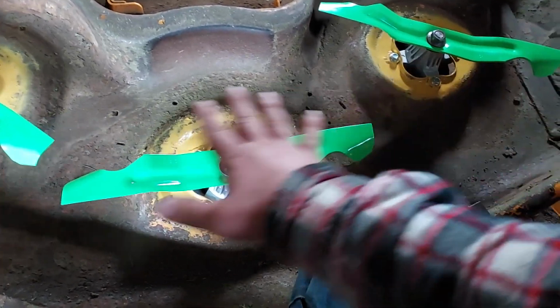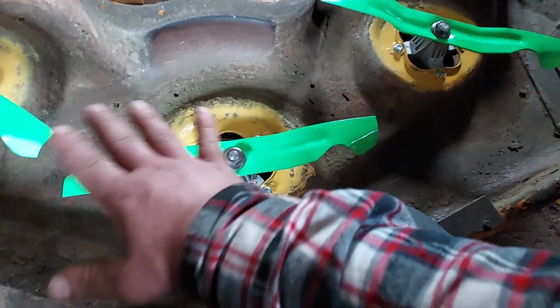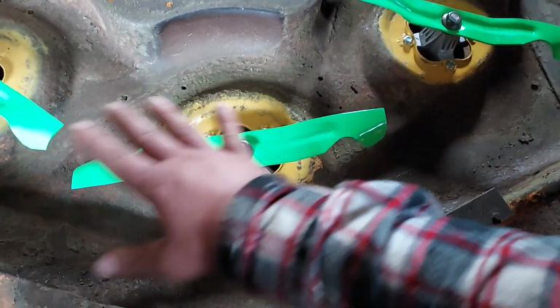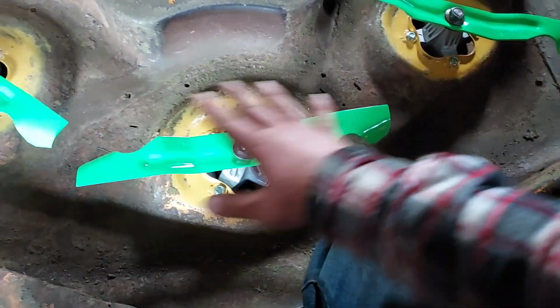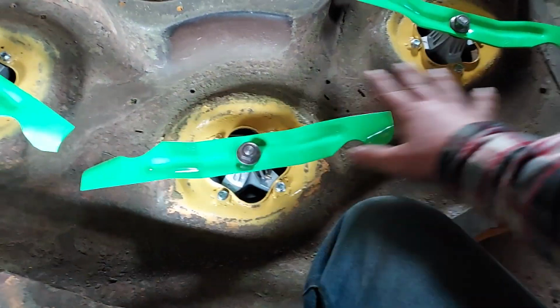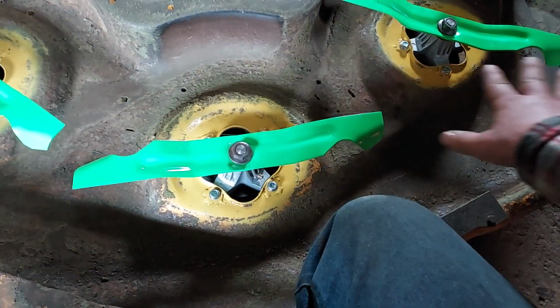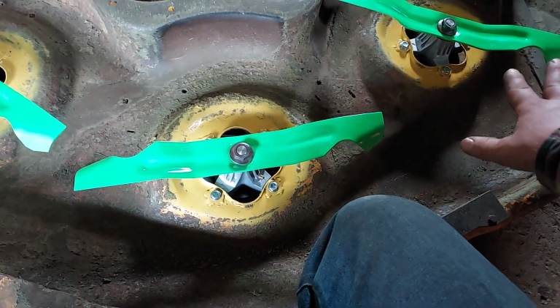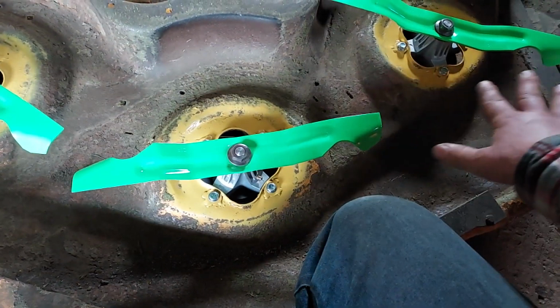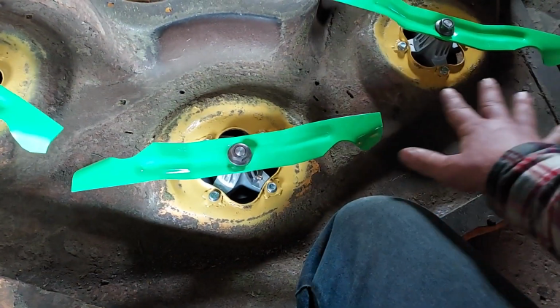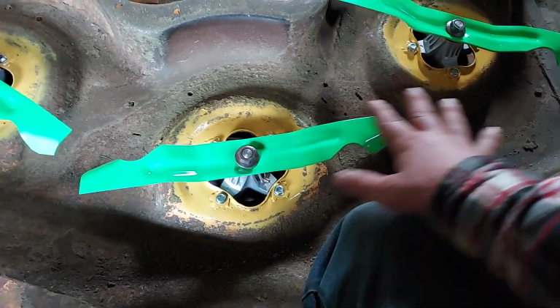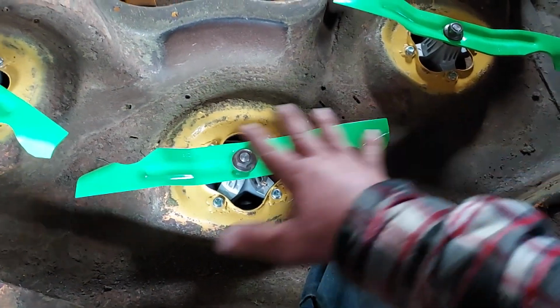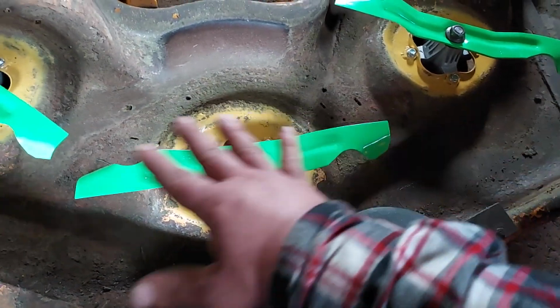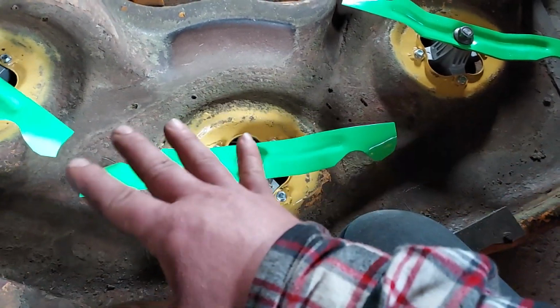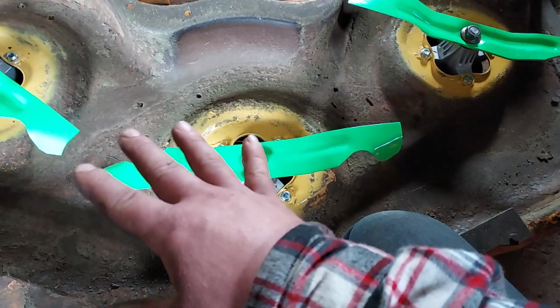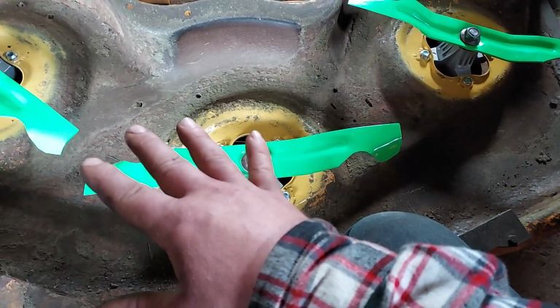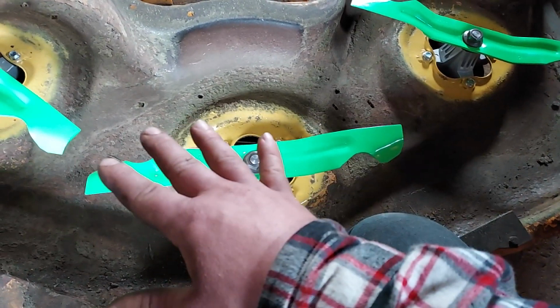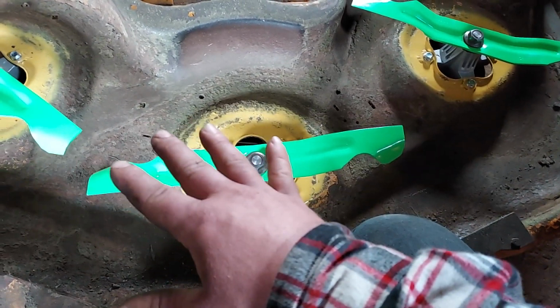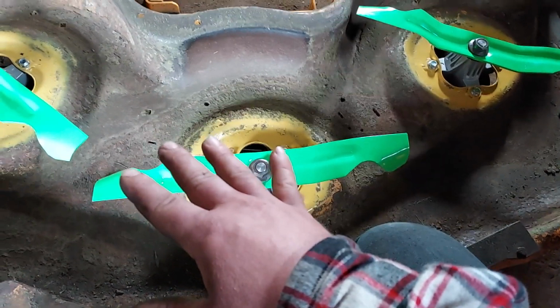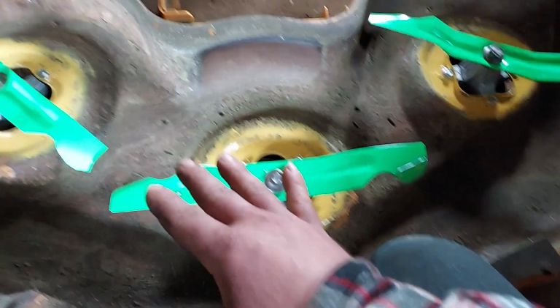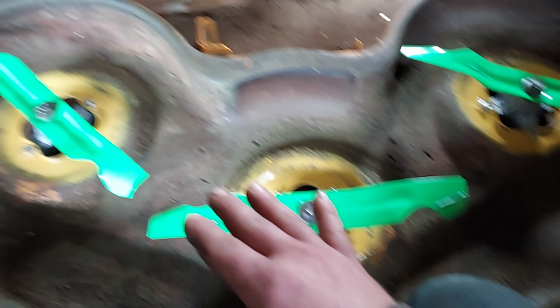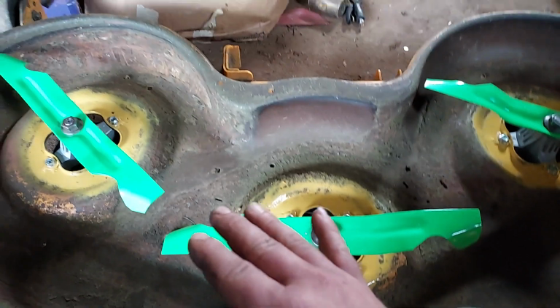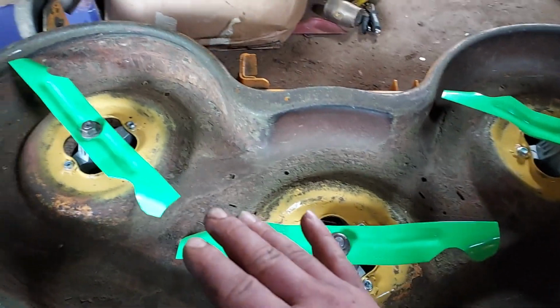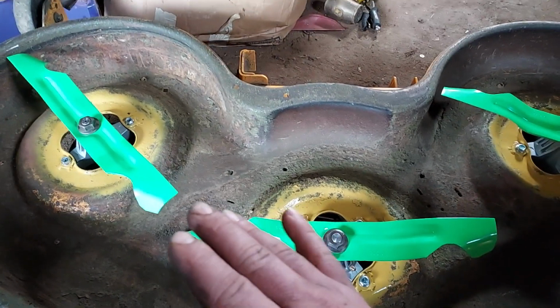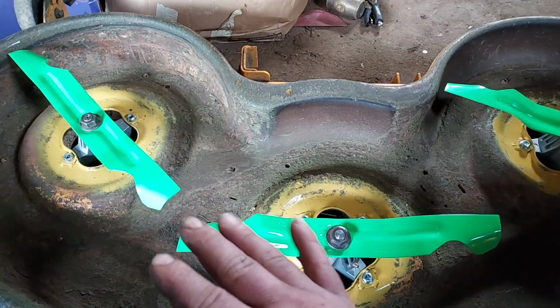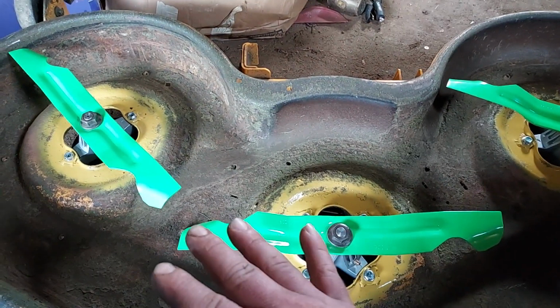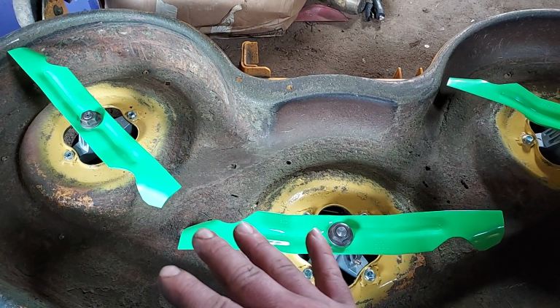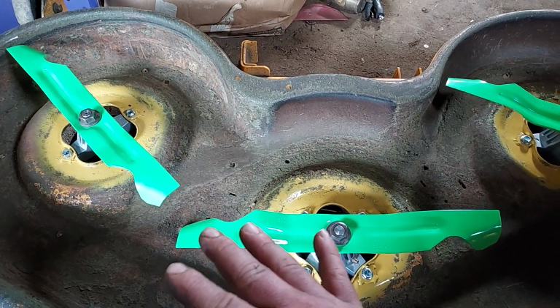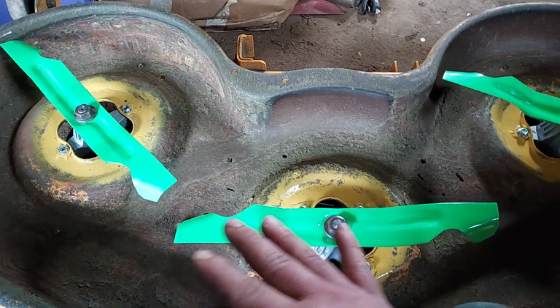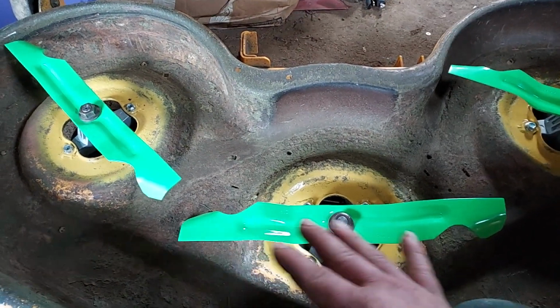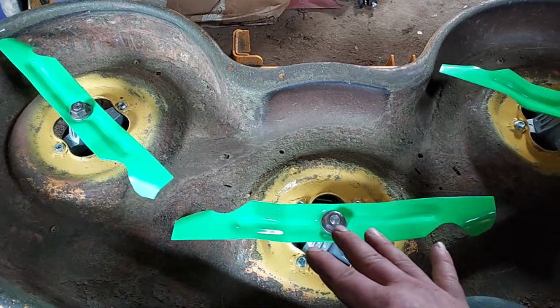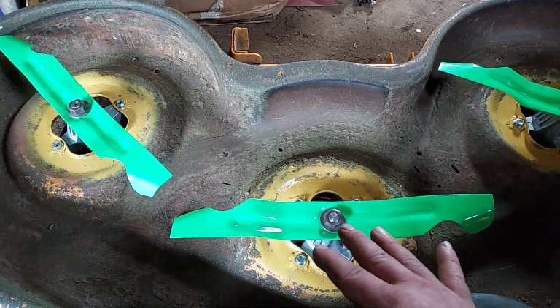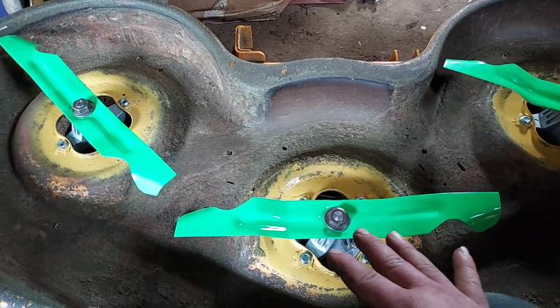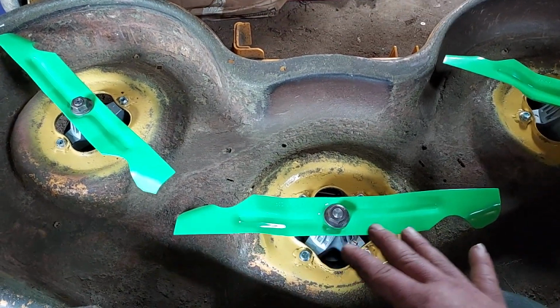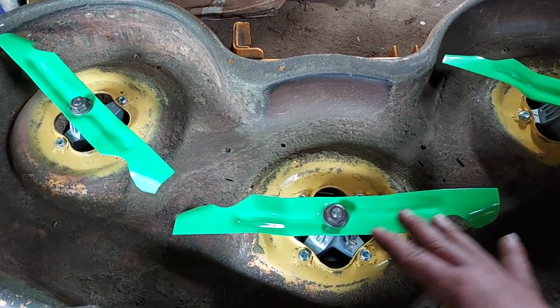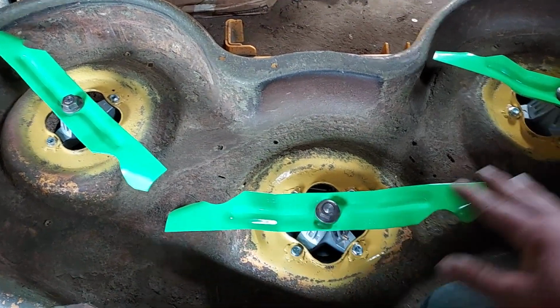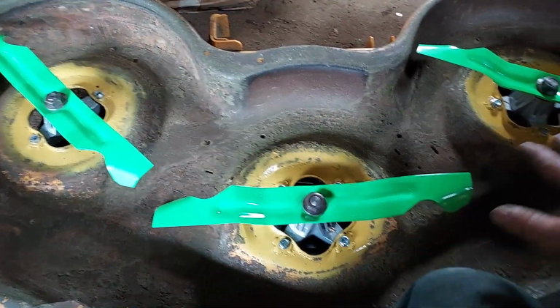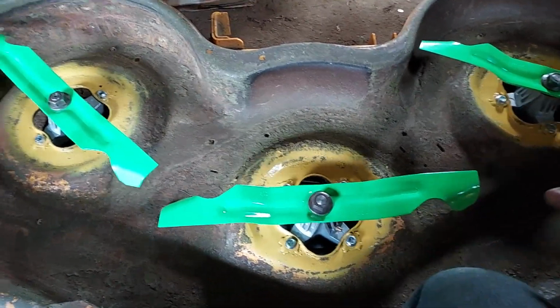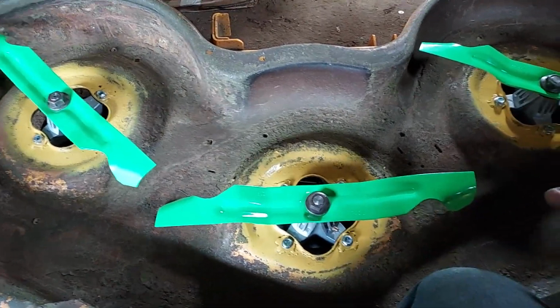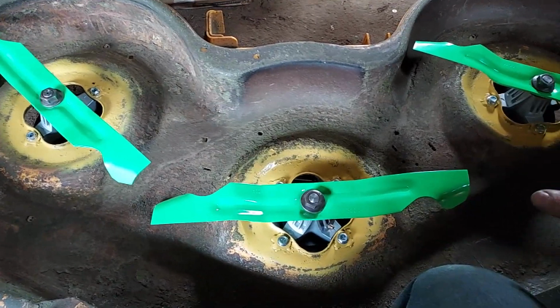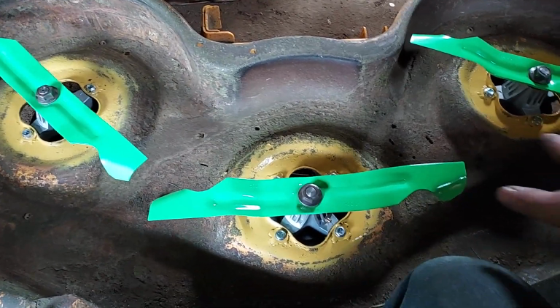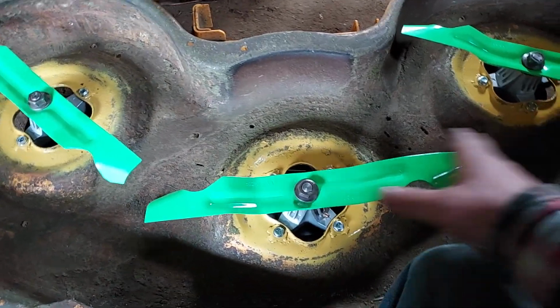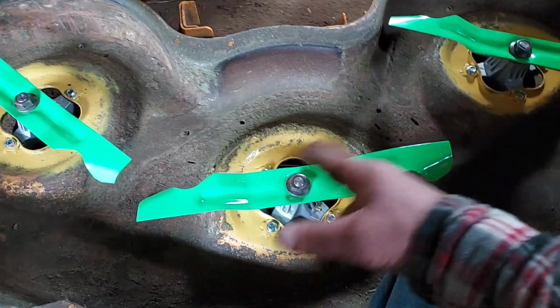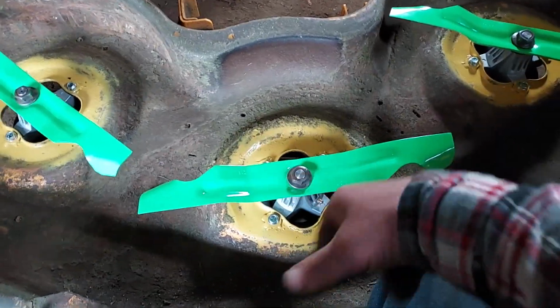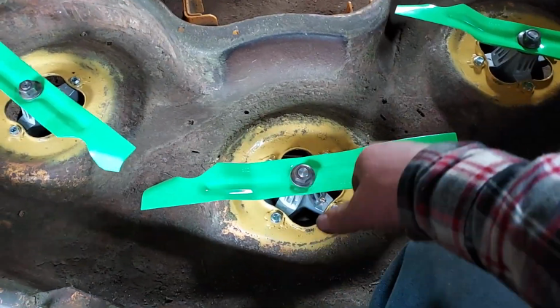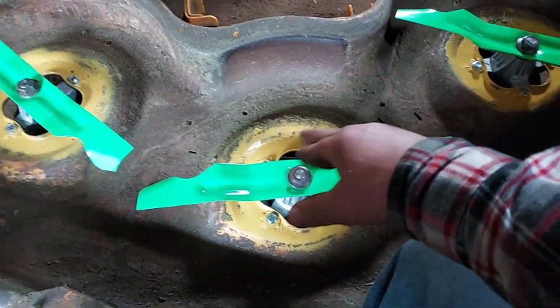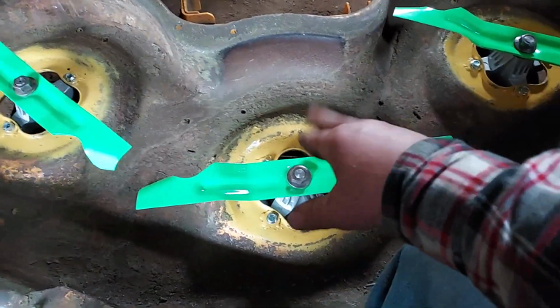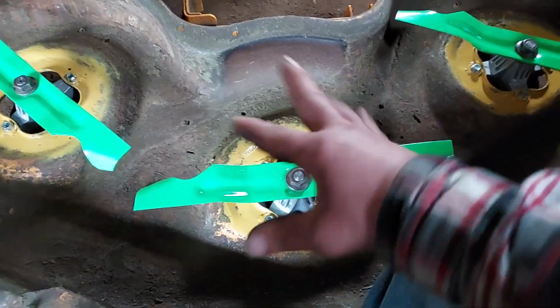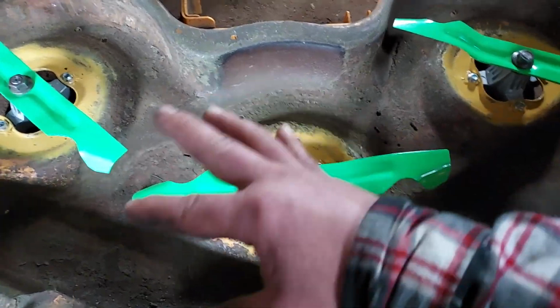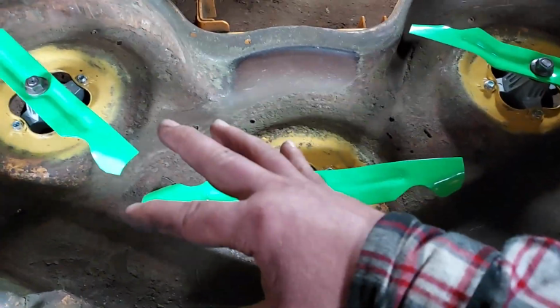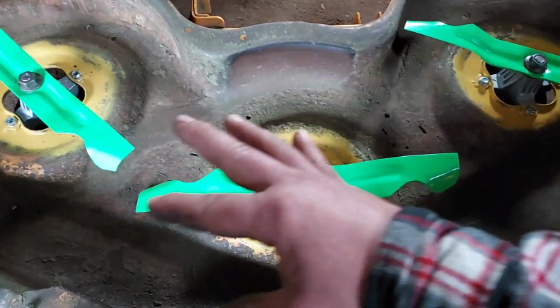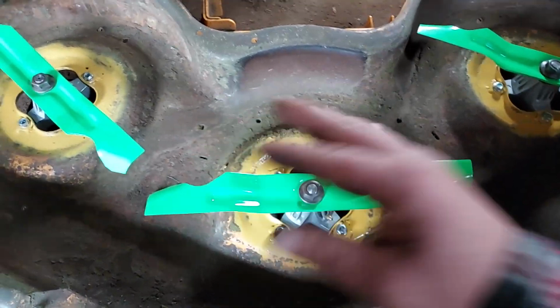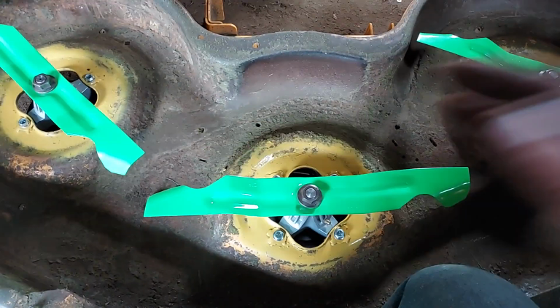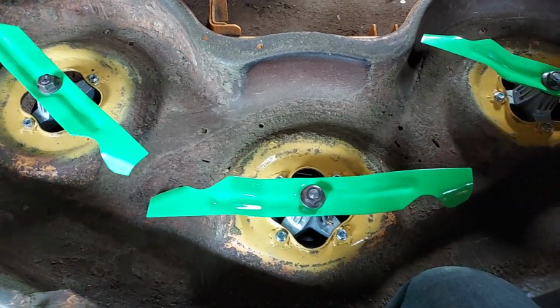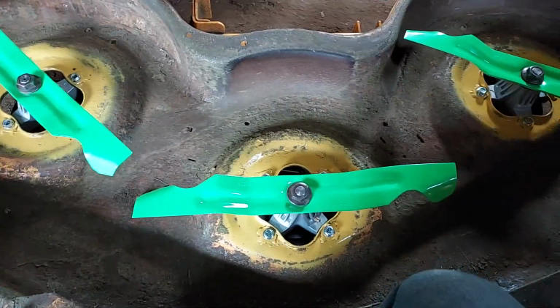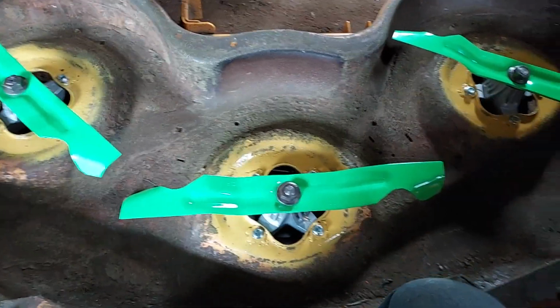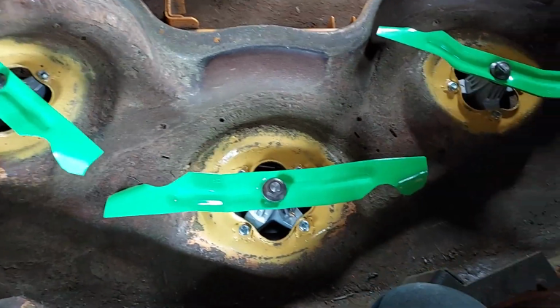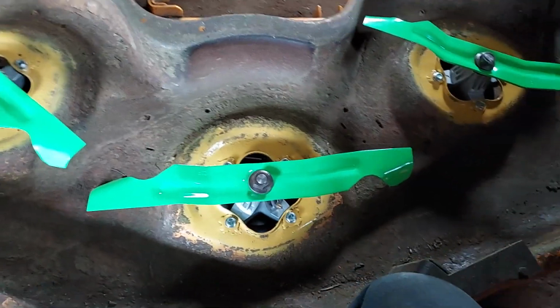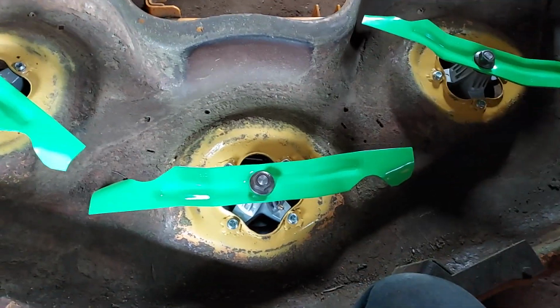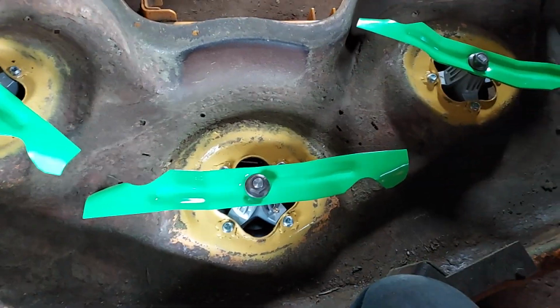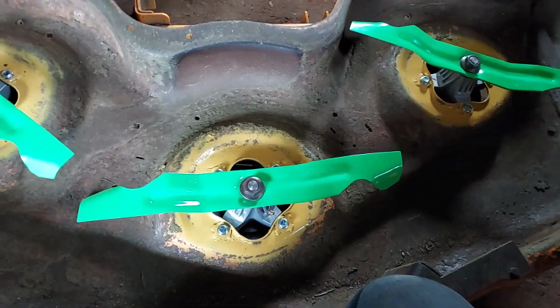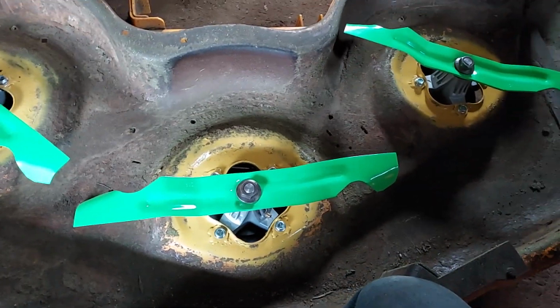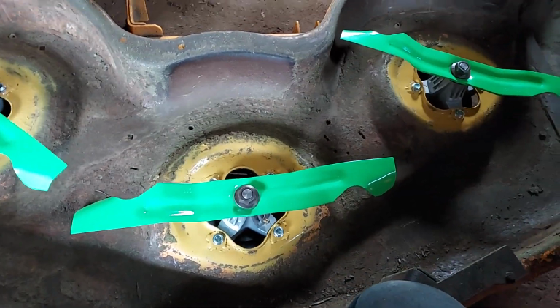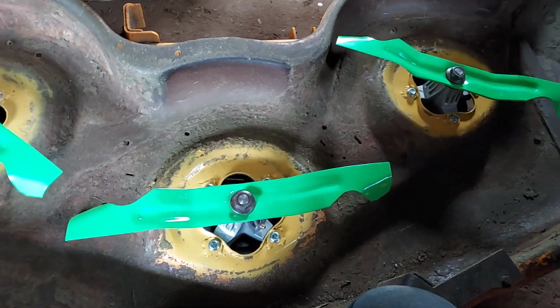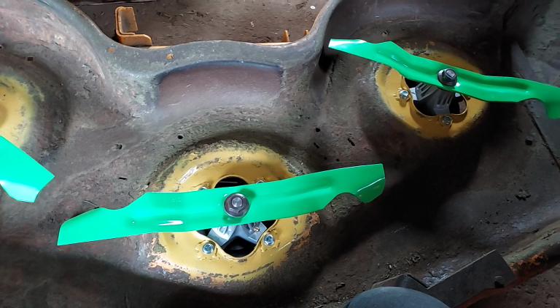As straight as I managed to get the mounting purchase here, because that was pretty bad.